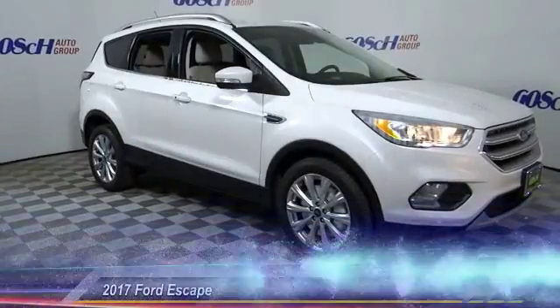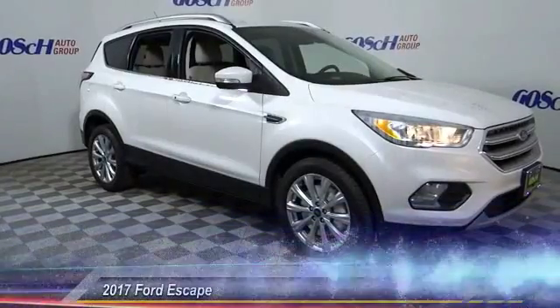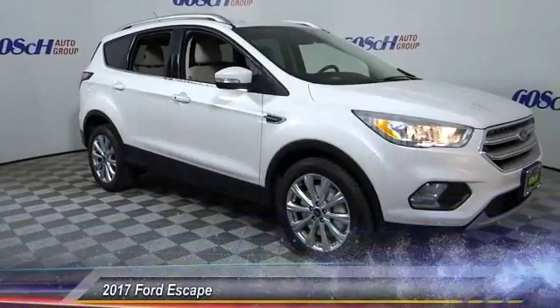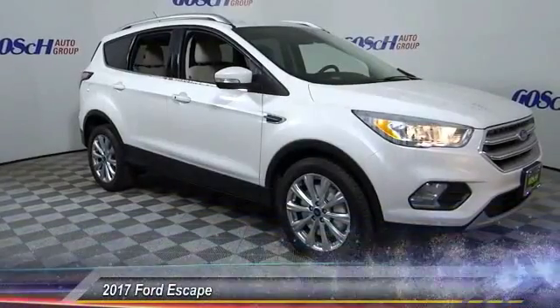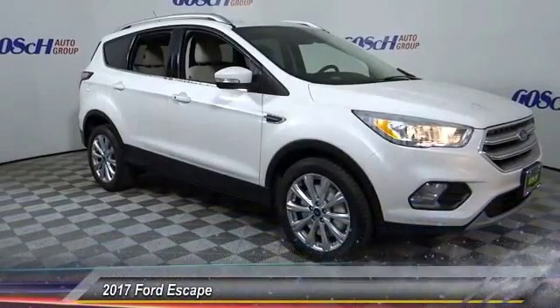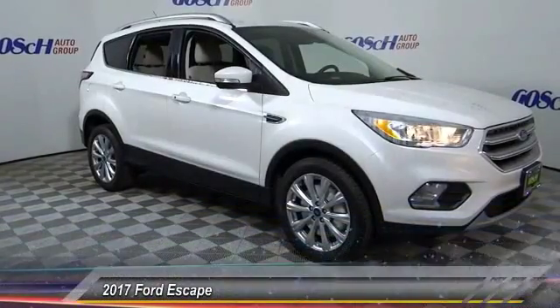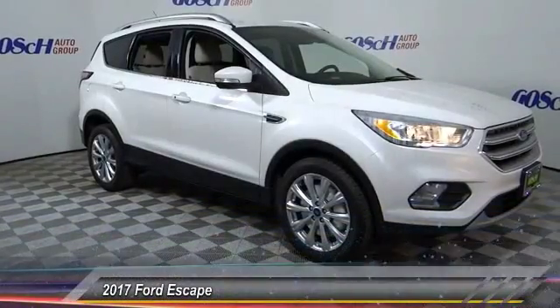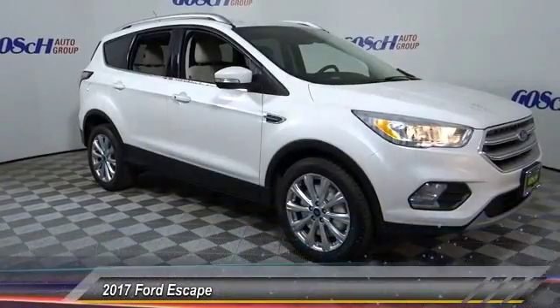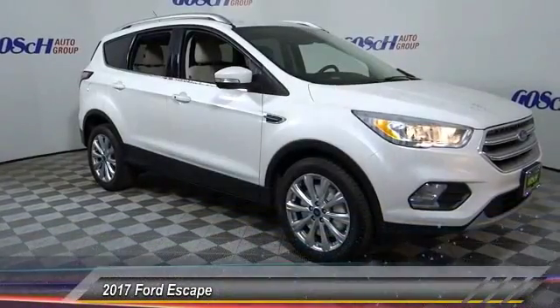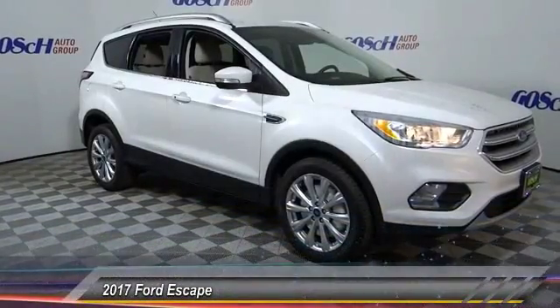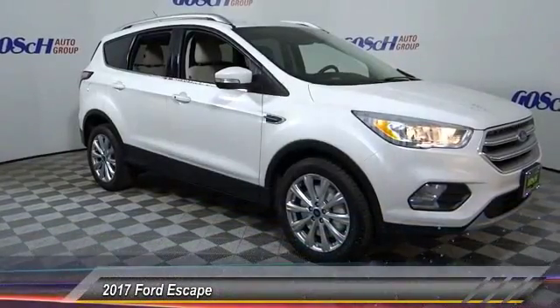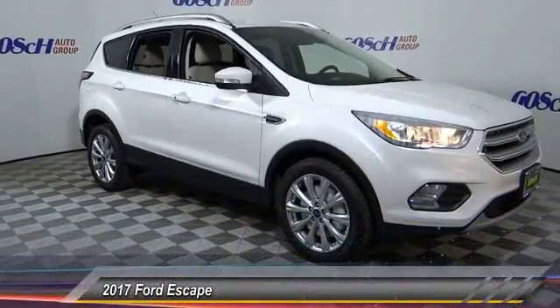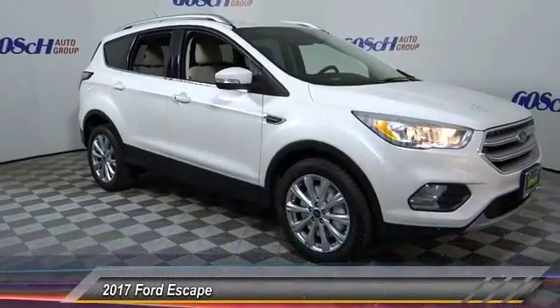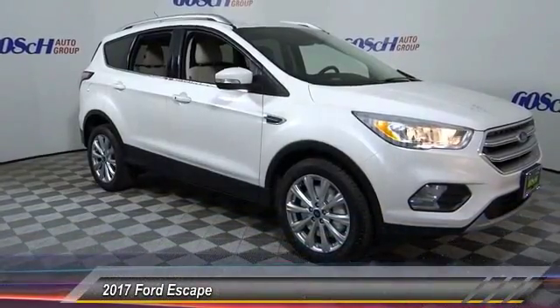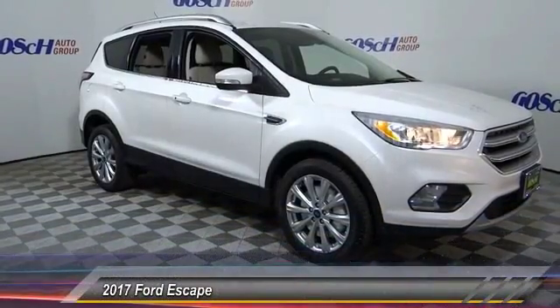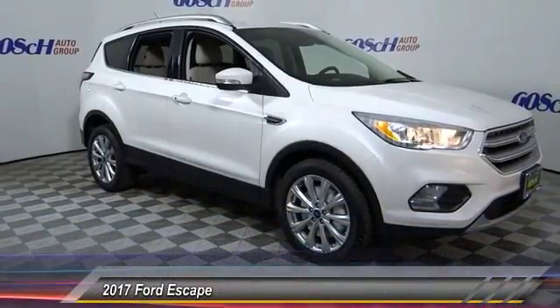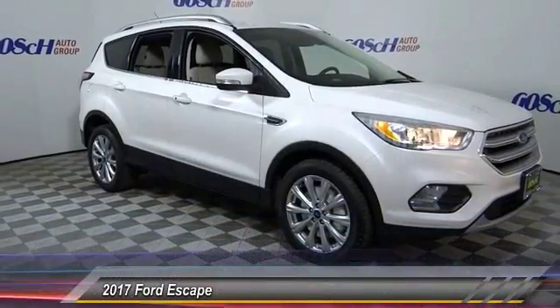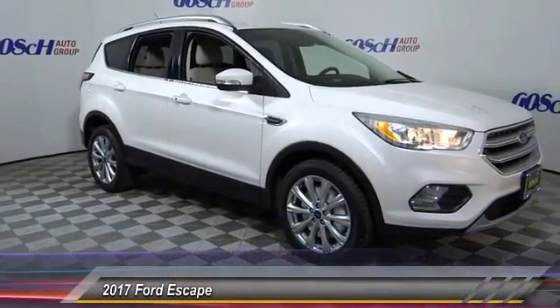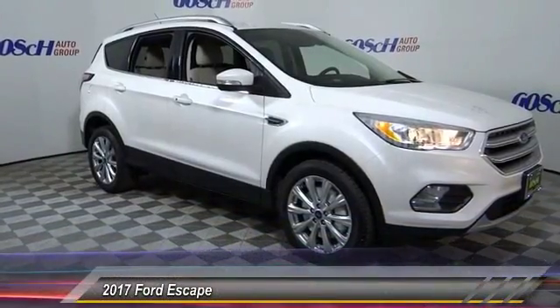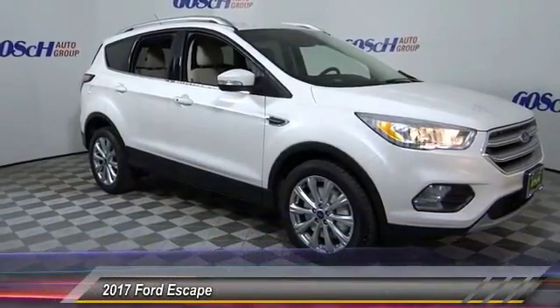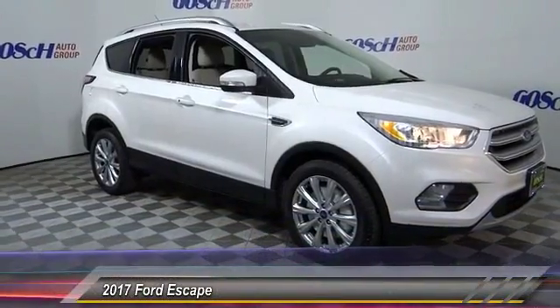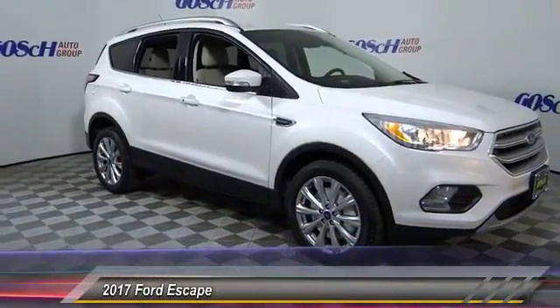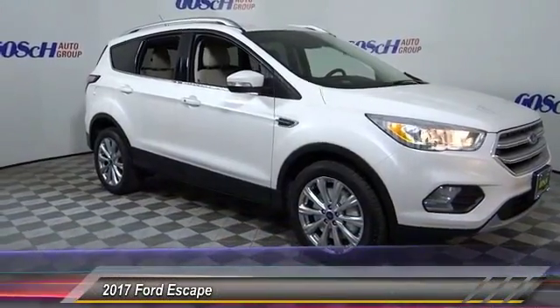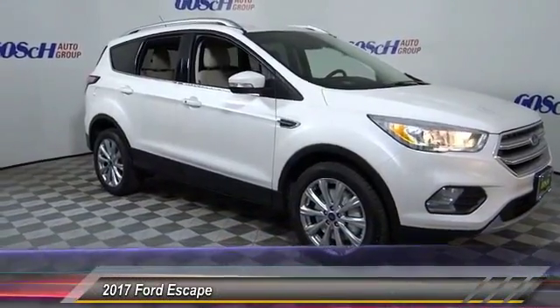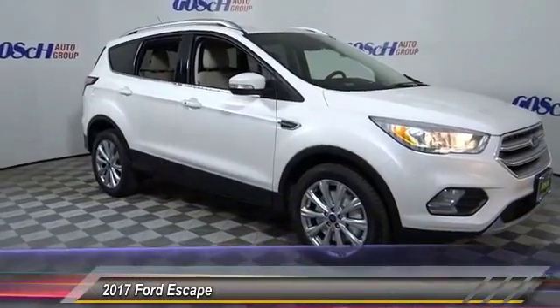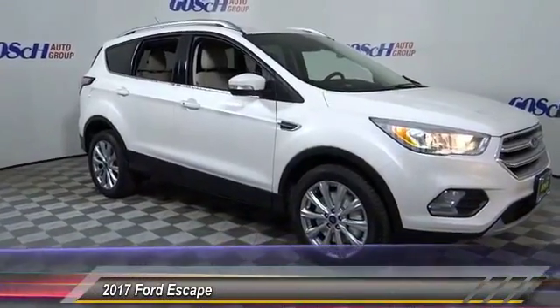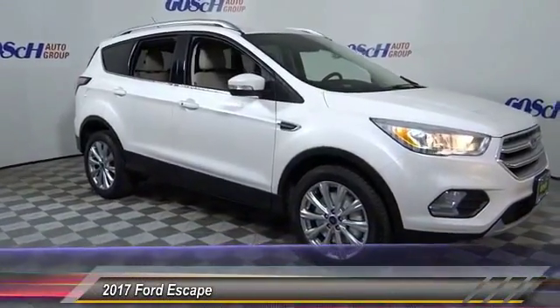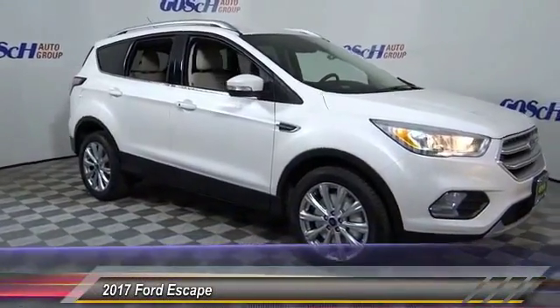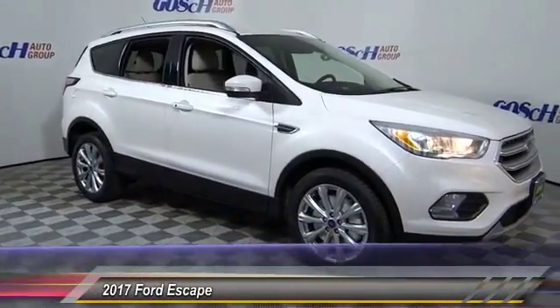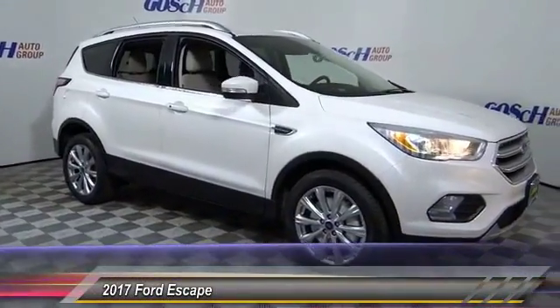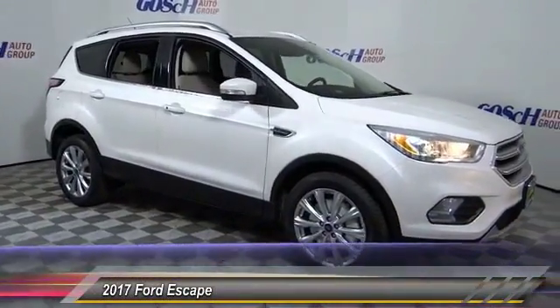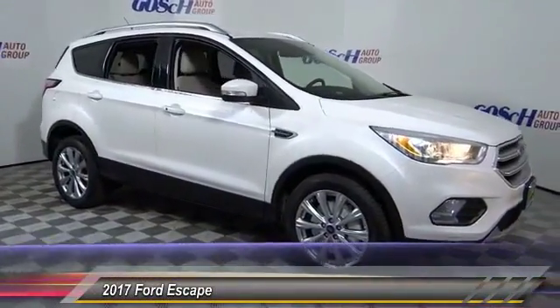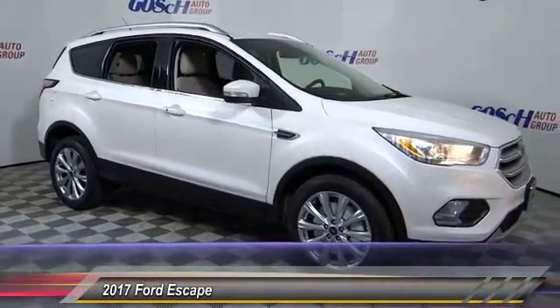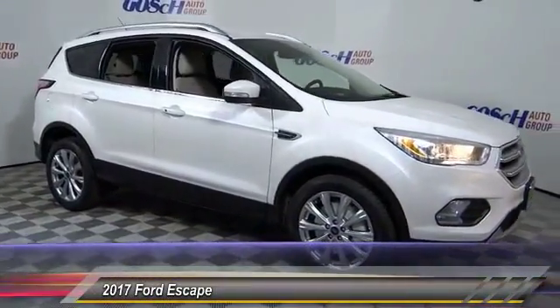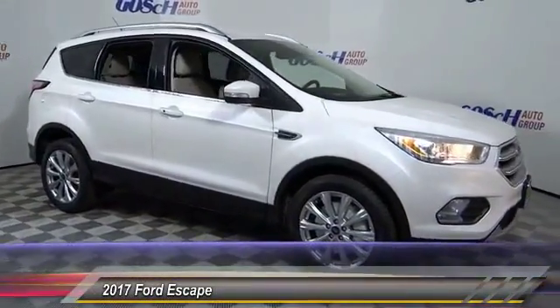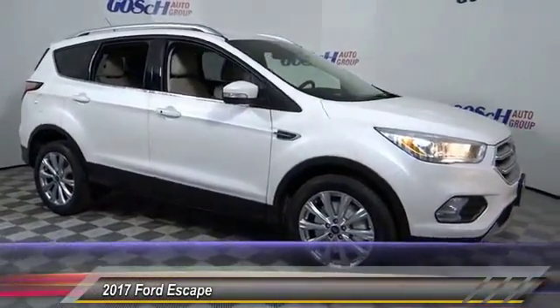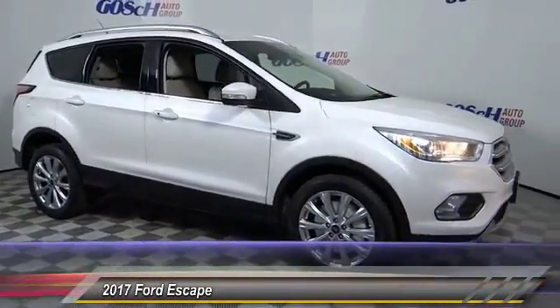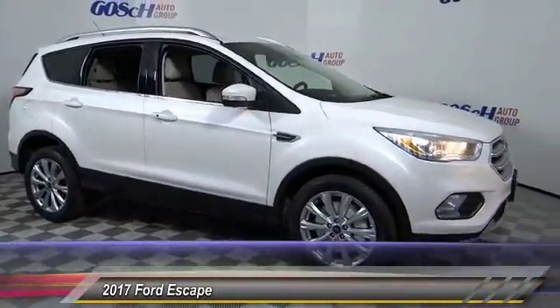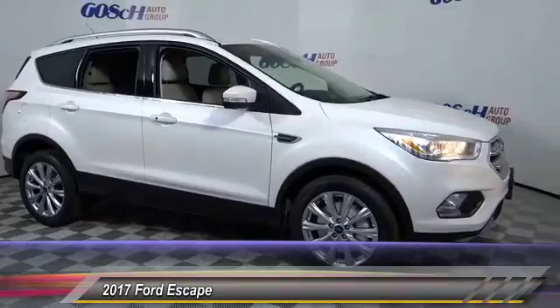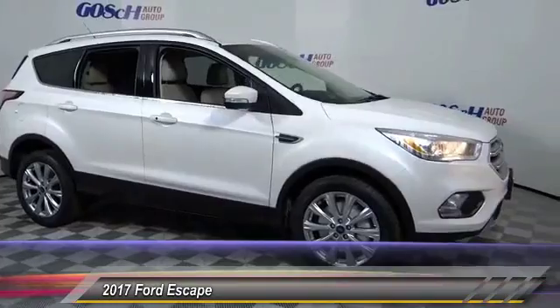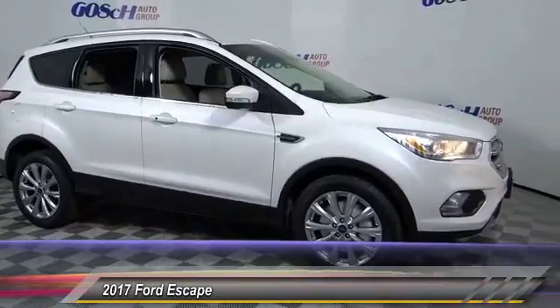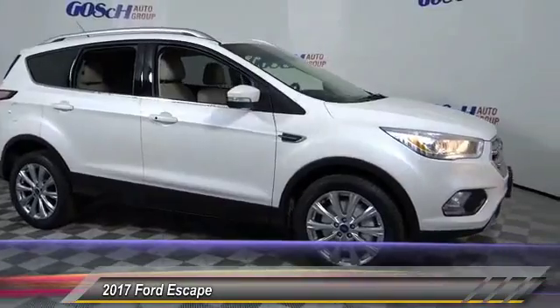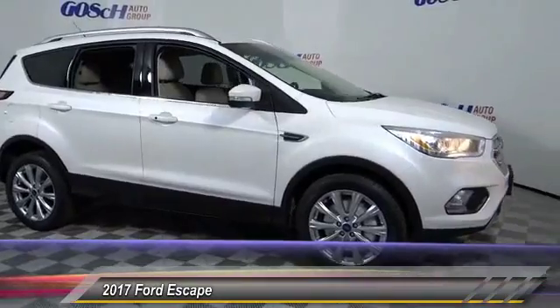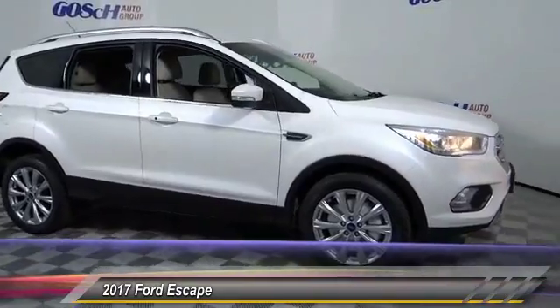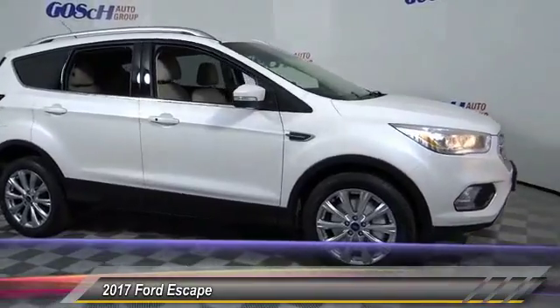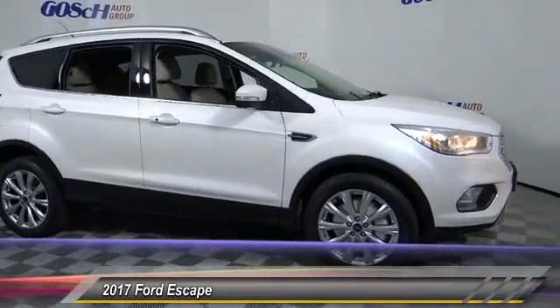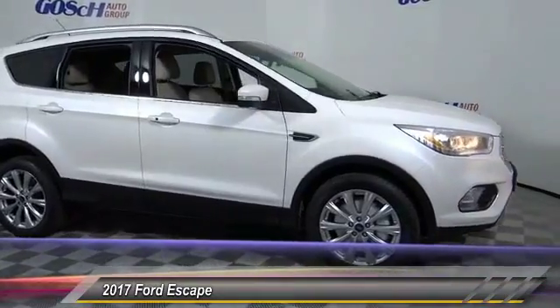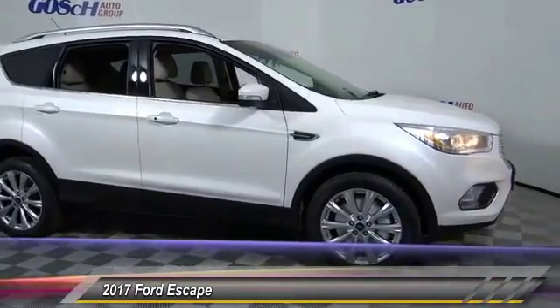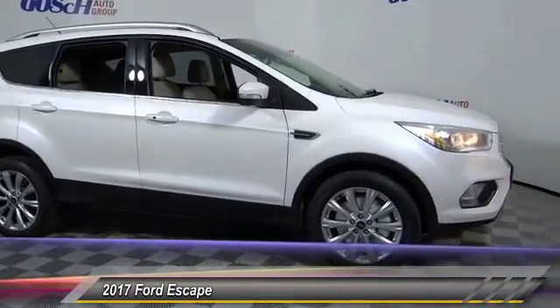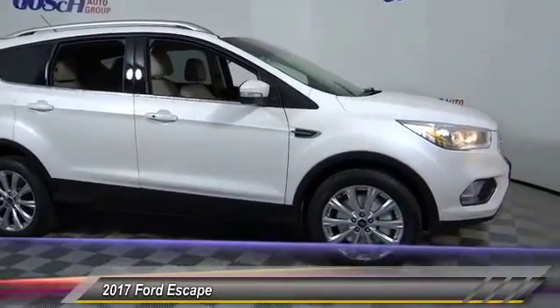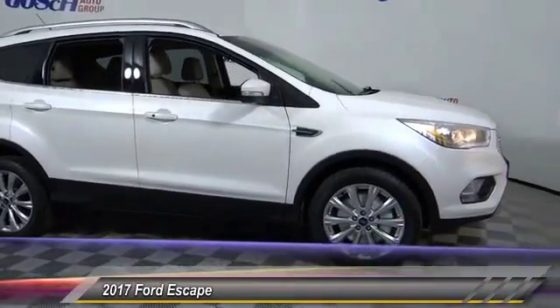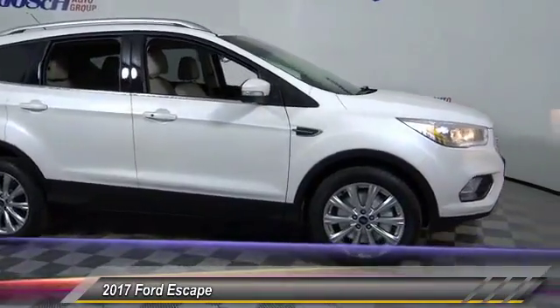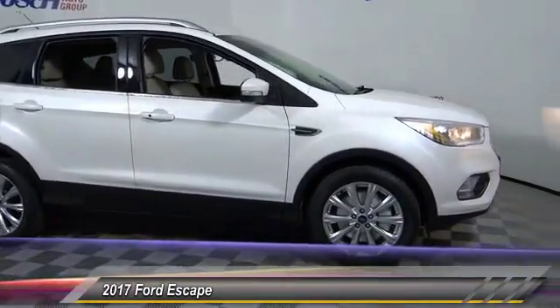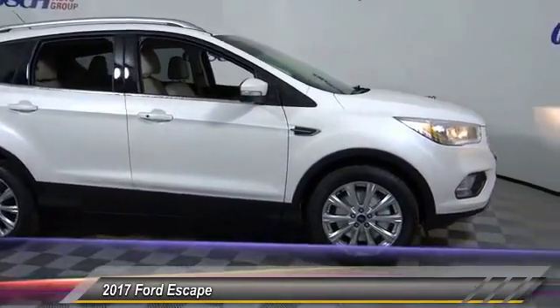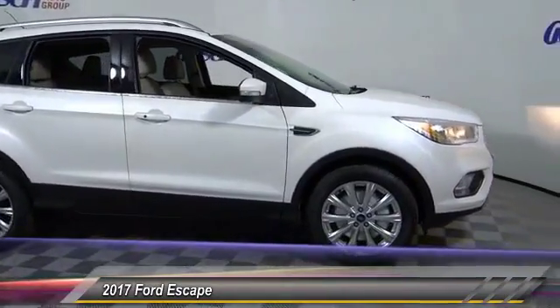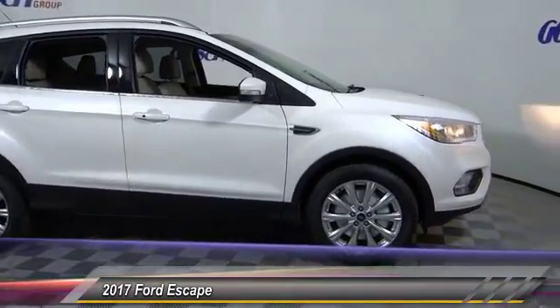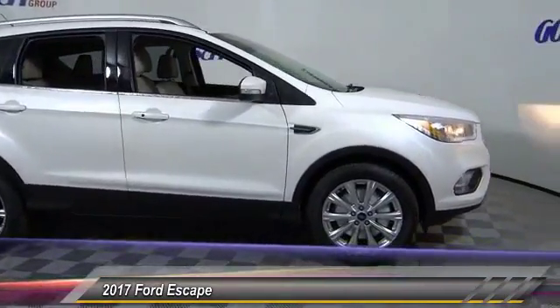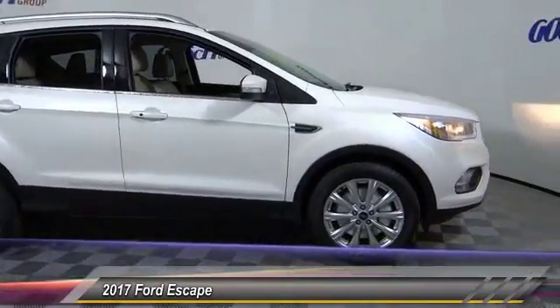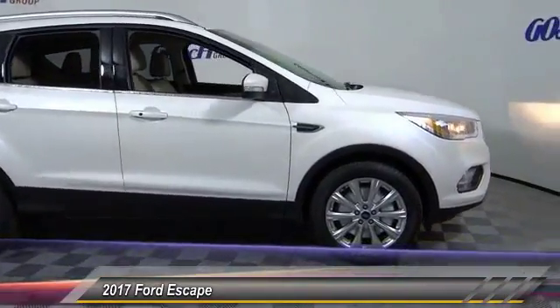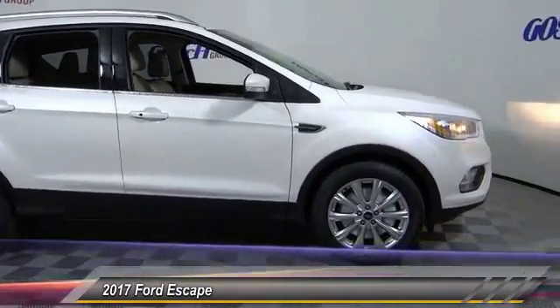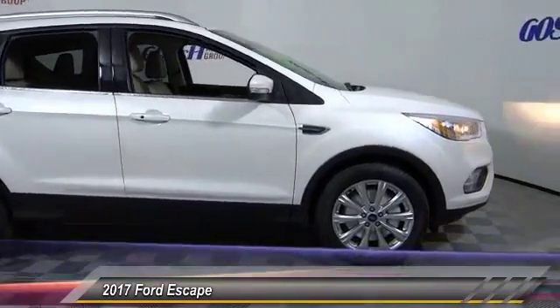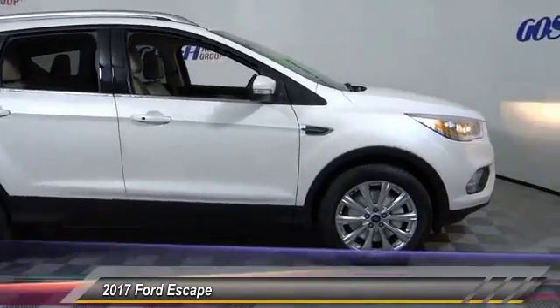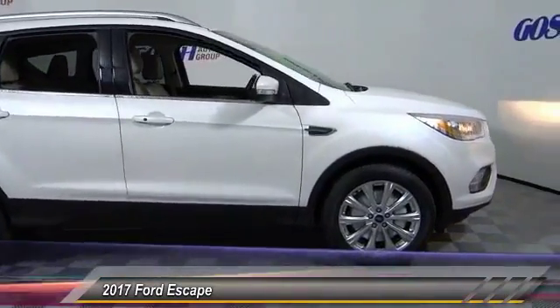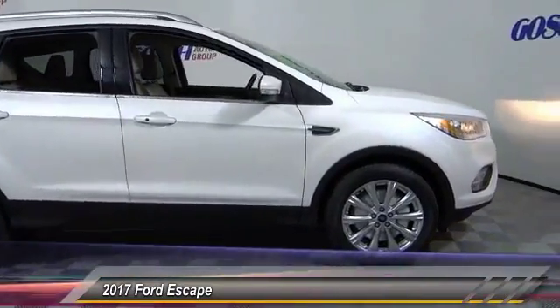2017 Escape. Gas engines flex, tow, sip, and go with Ford Escape.